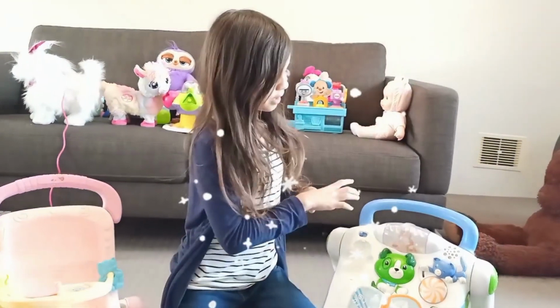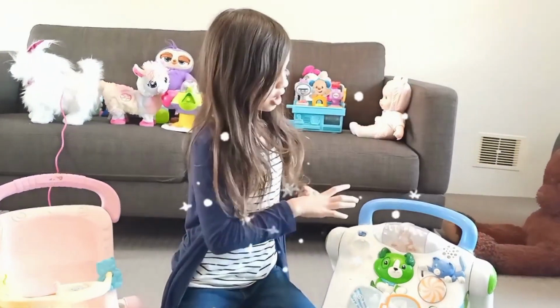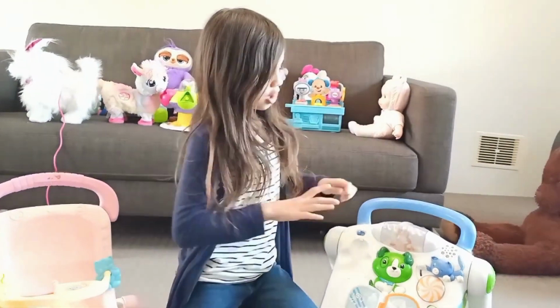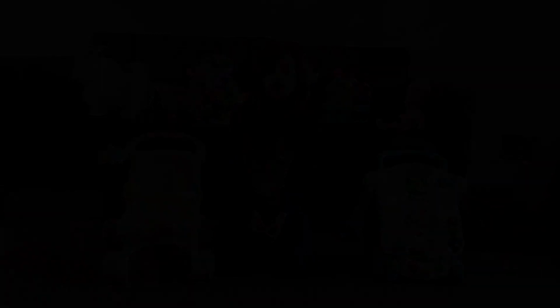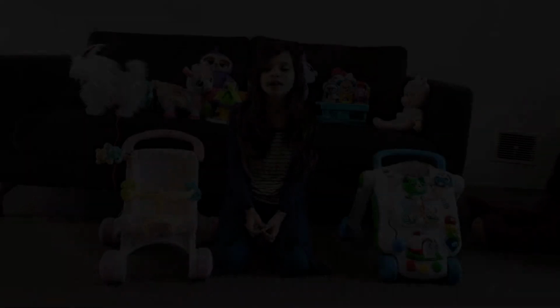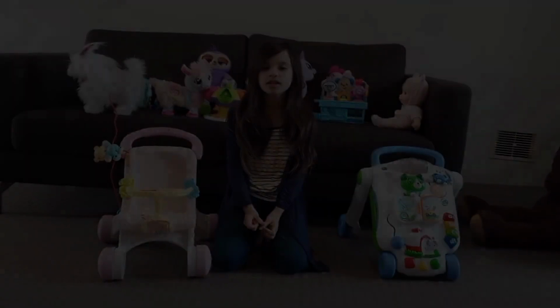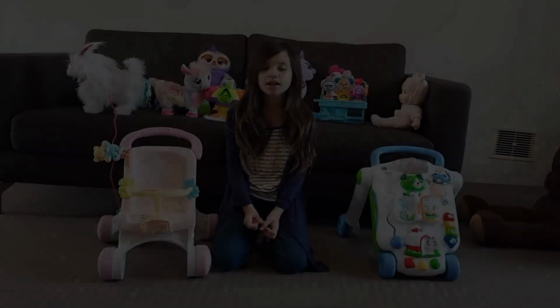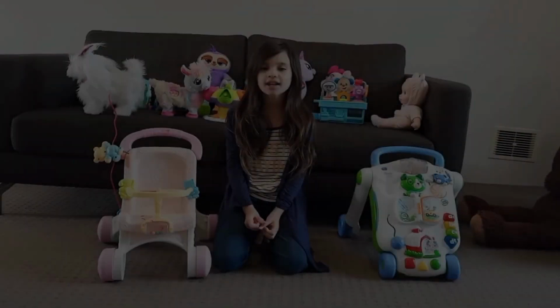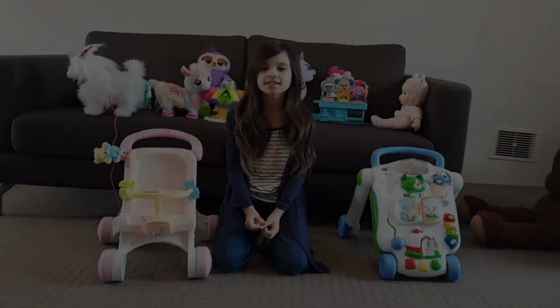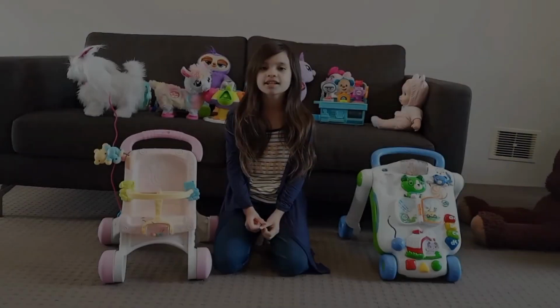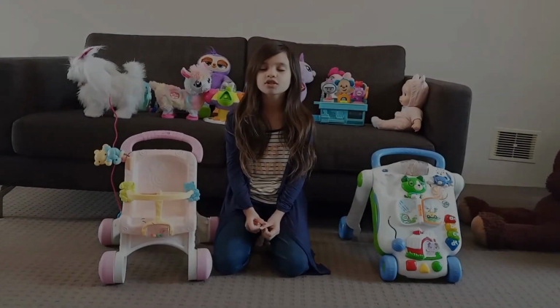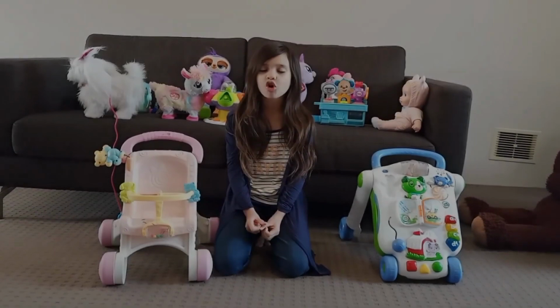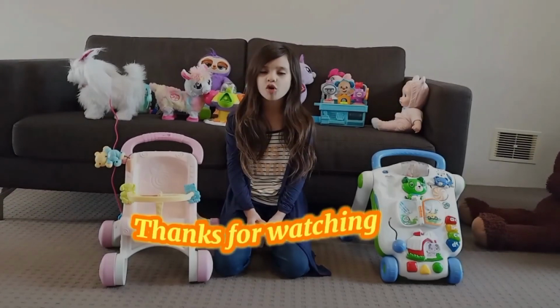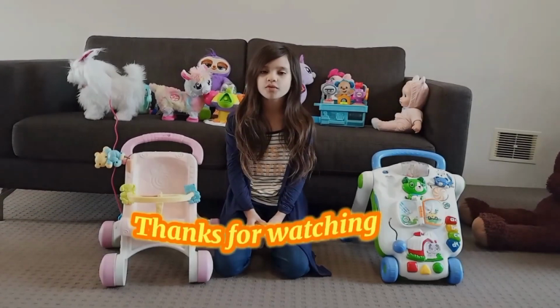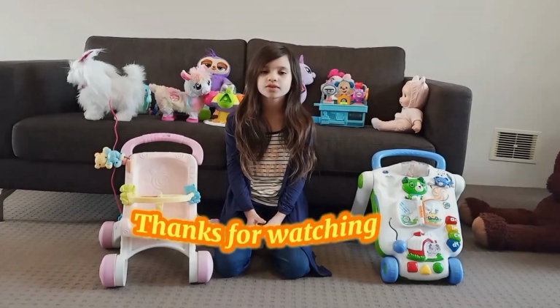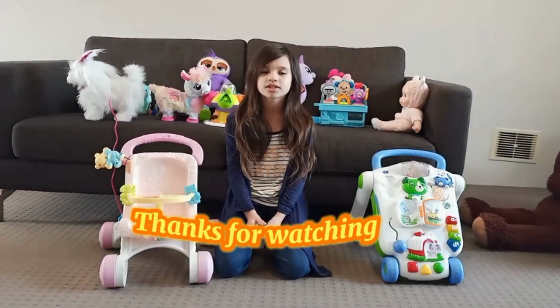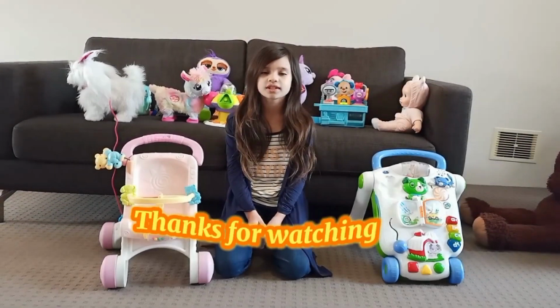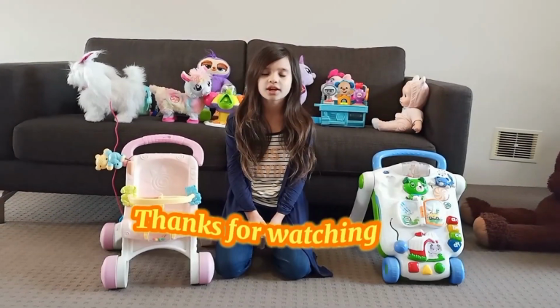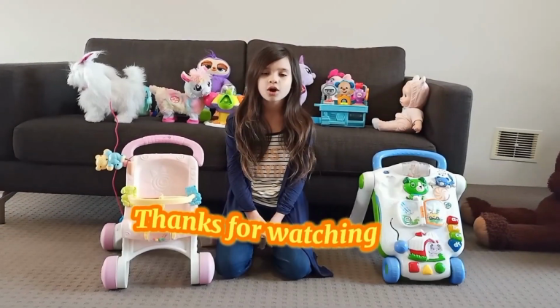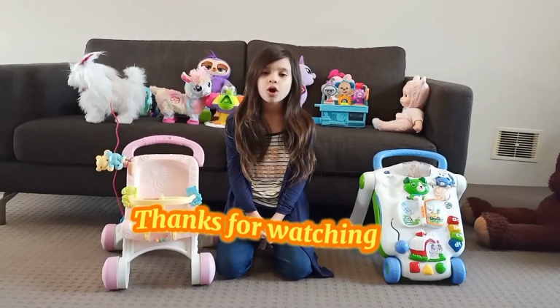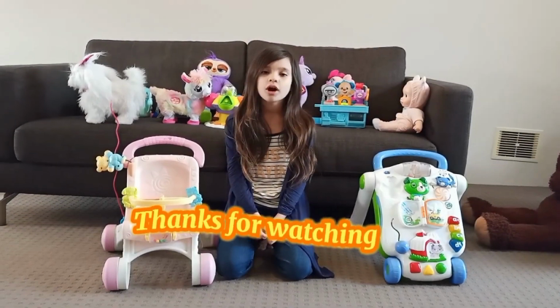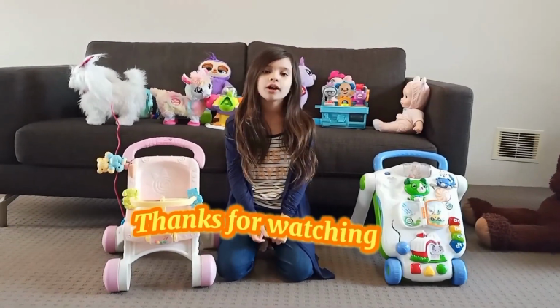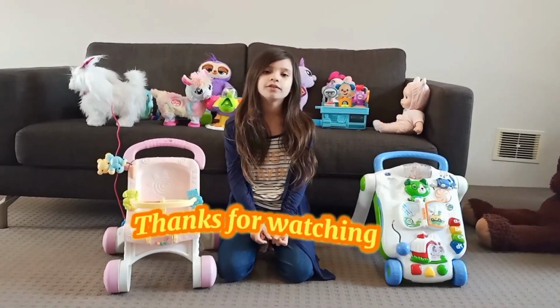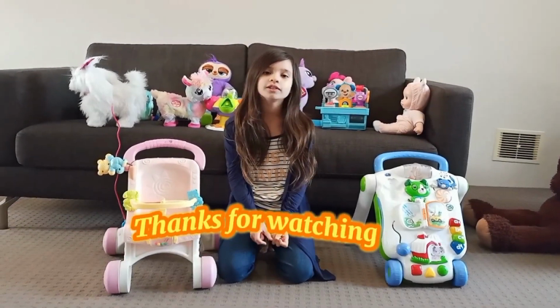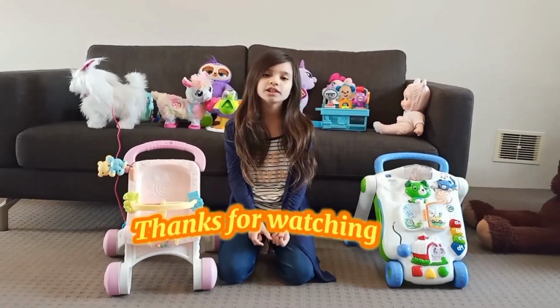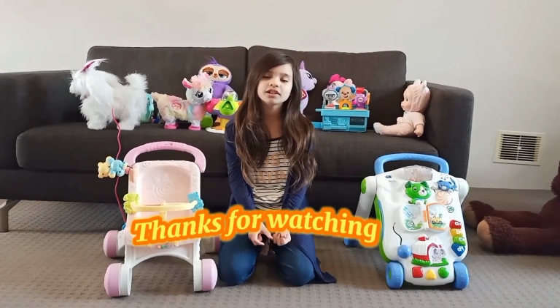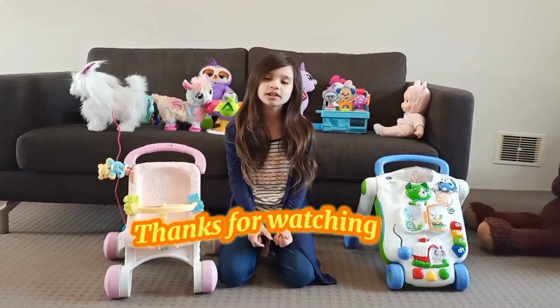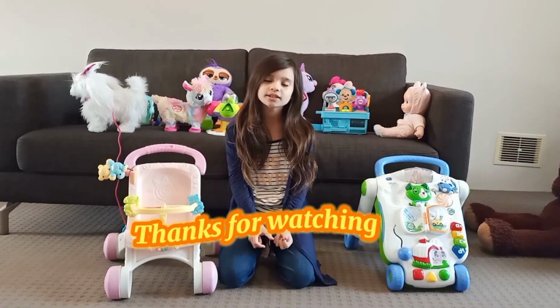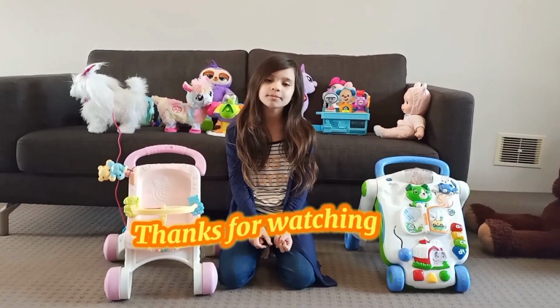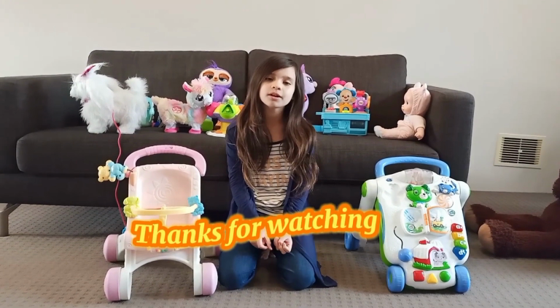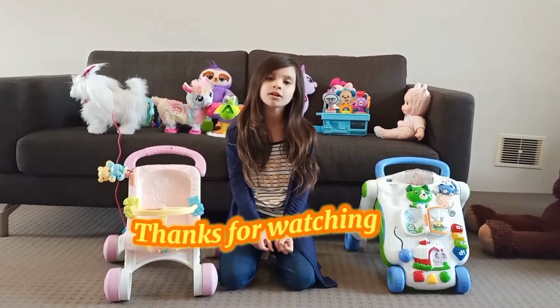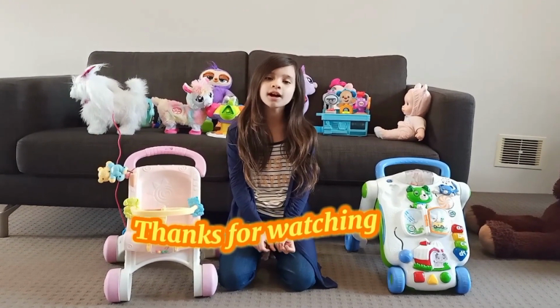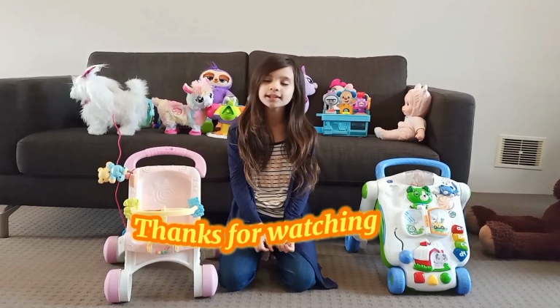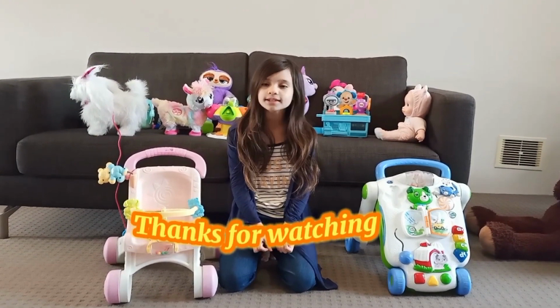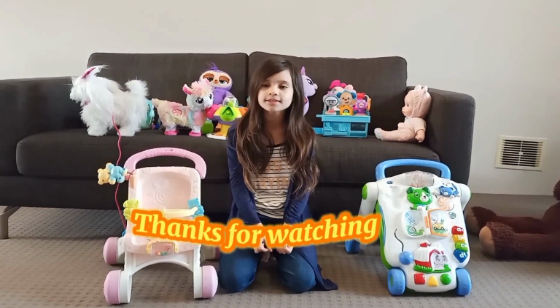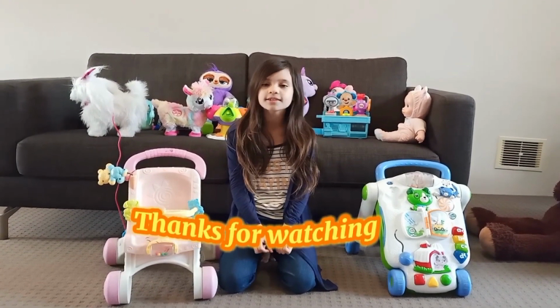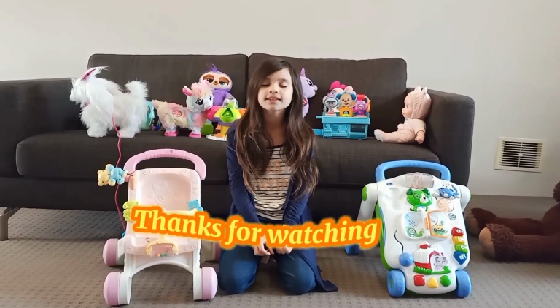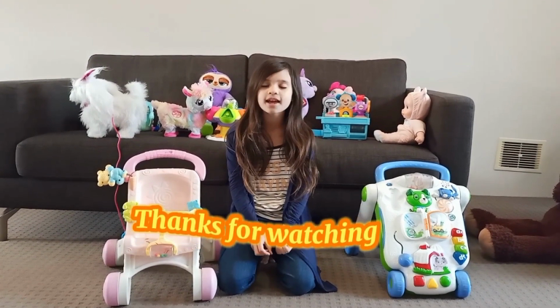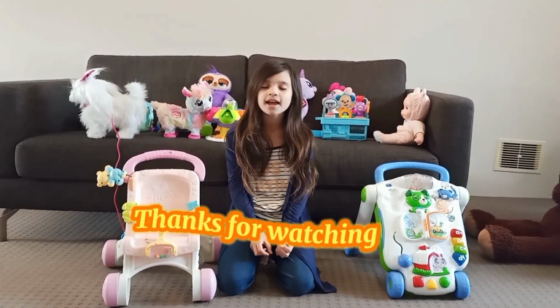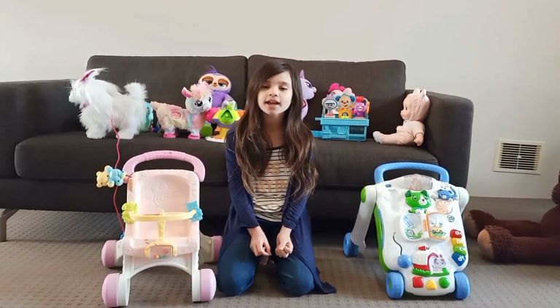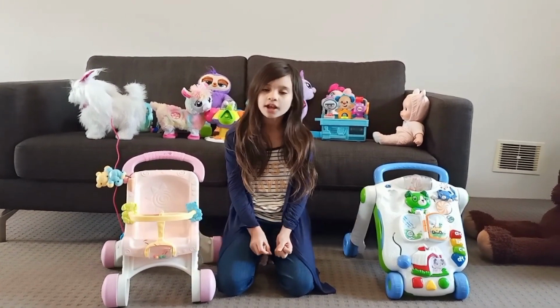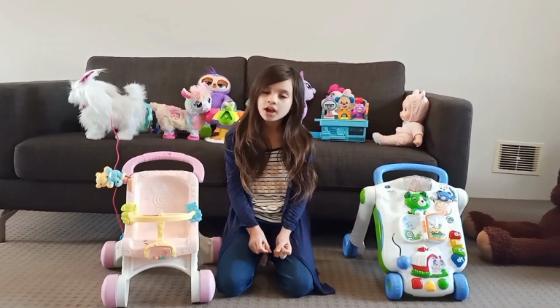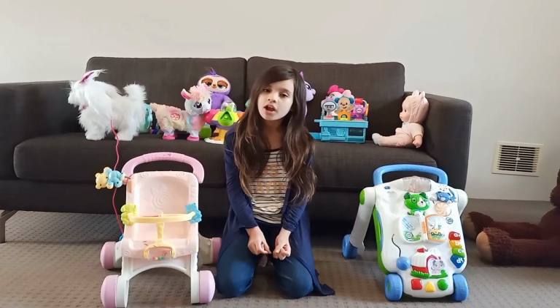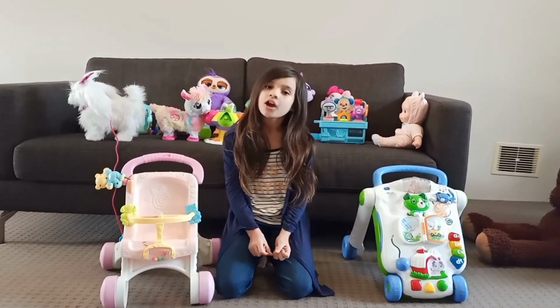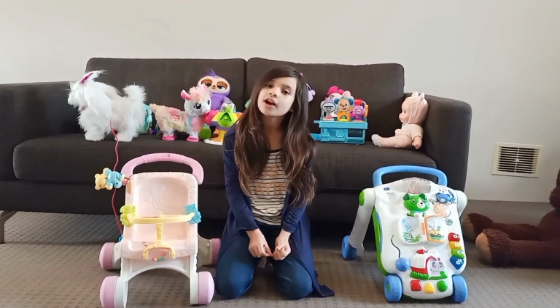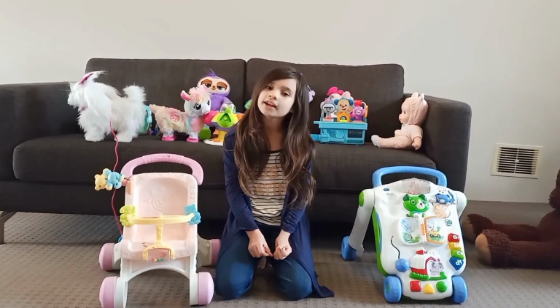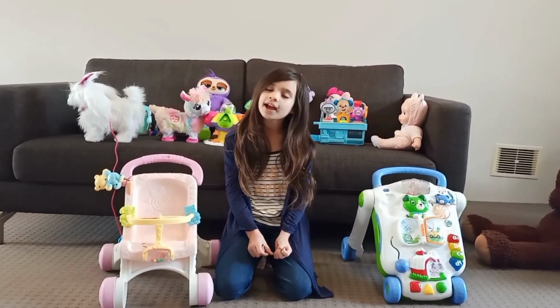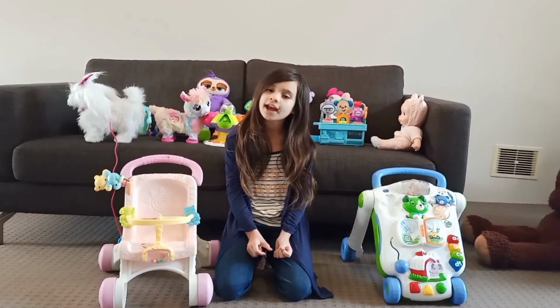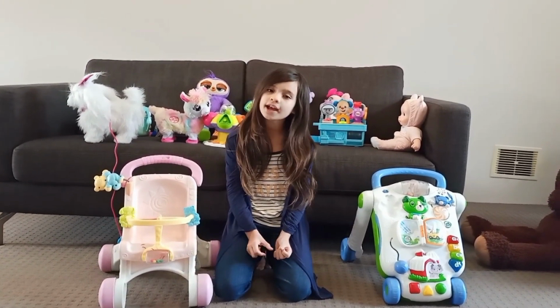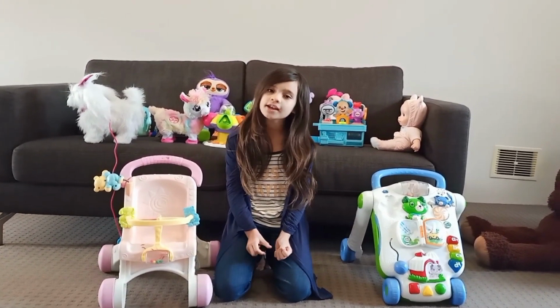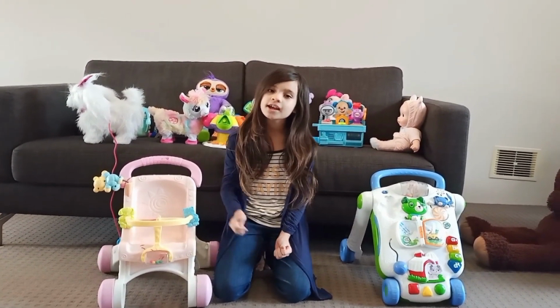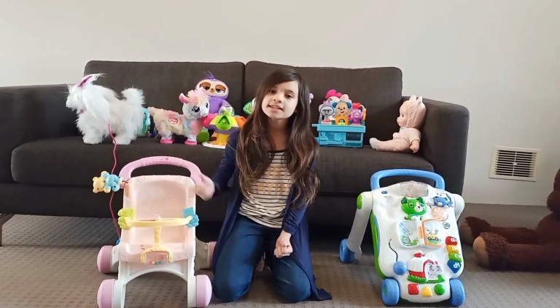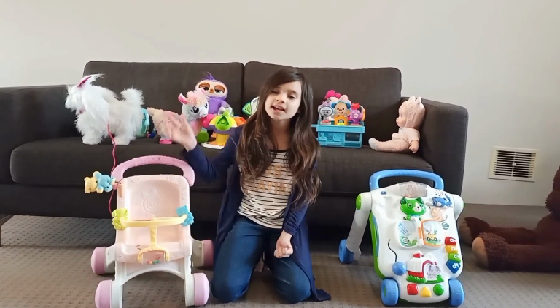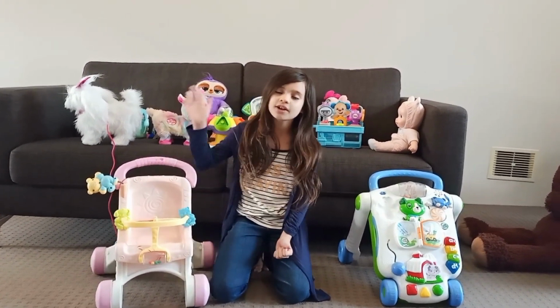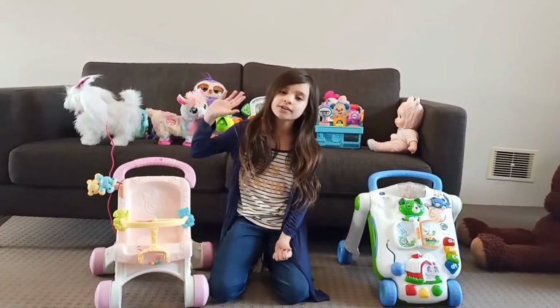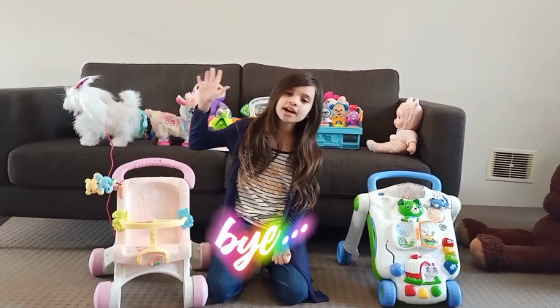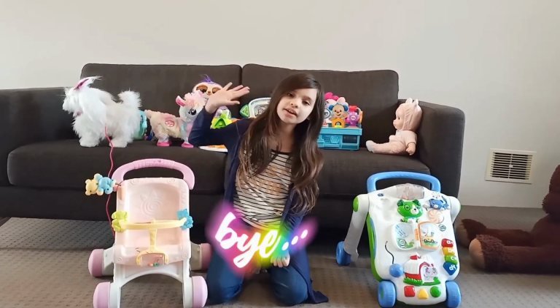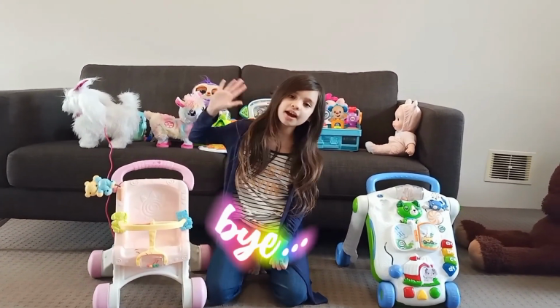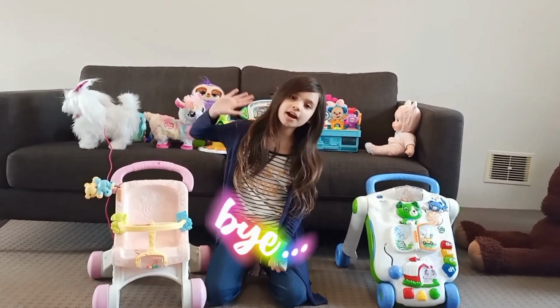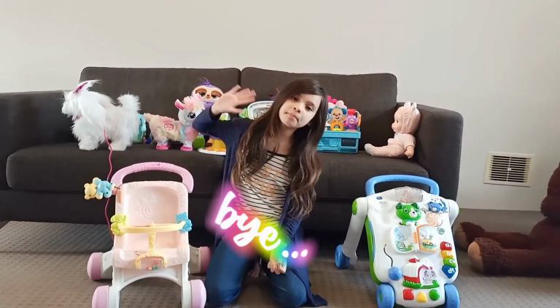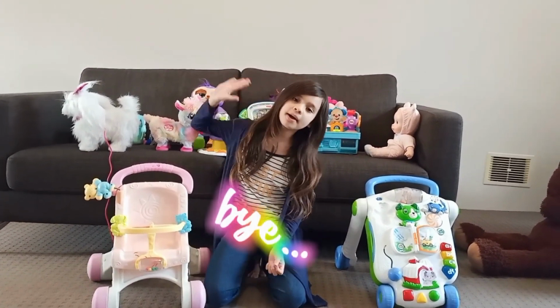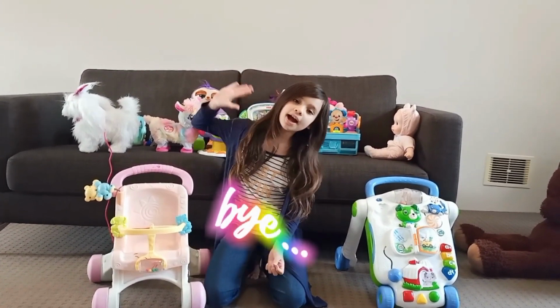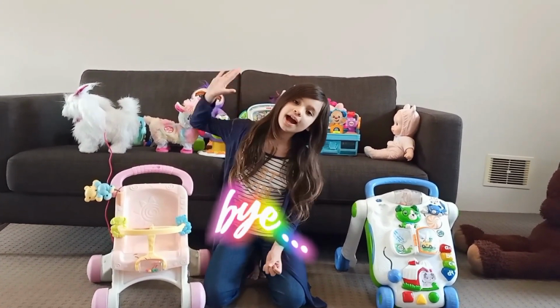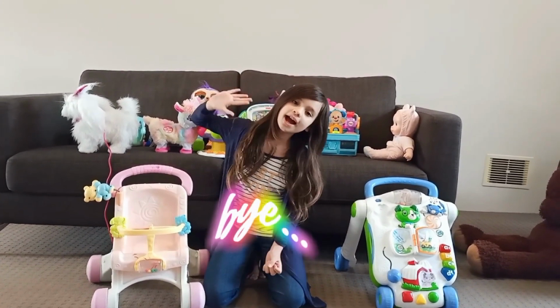OK guys, that's all for today! Hopefully you learned about colours today! OK! Sayonara! Bye!